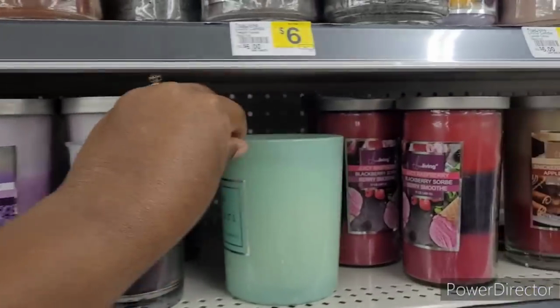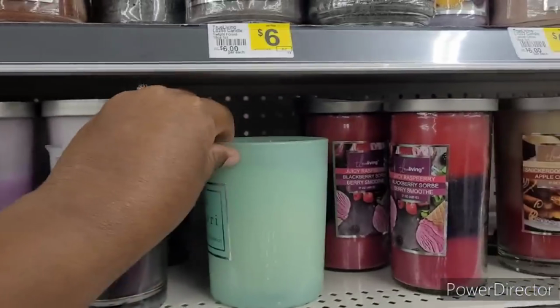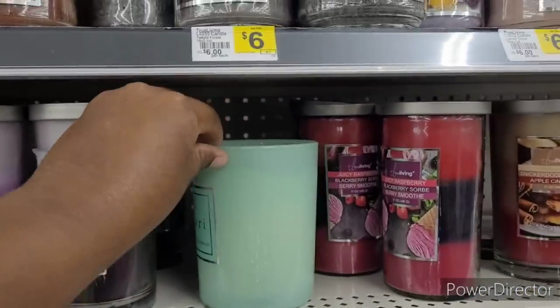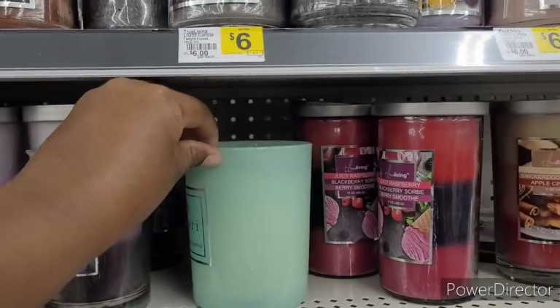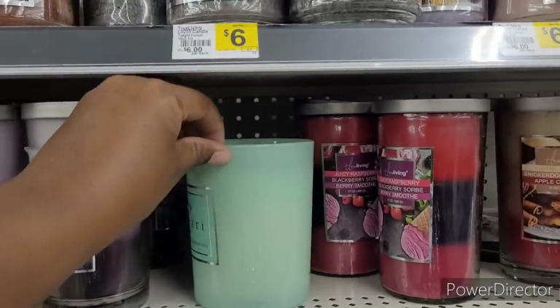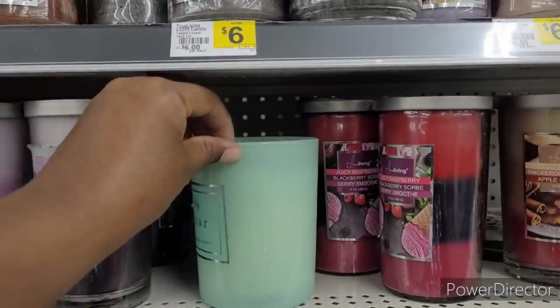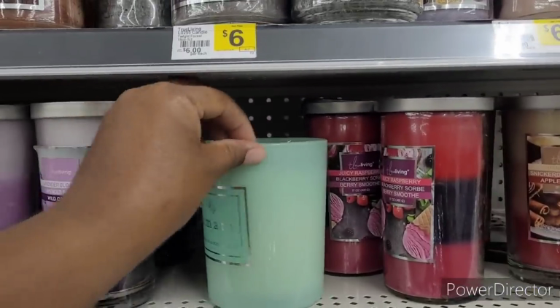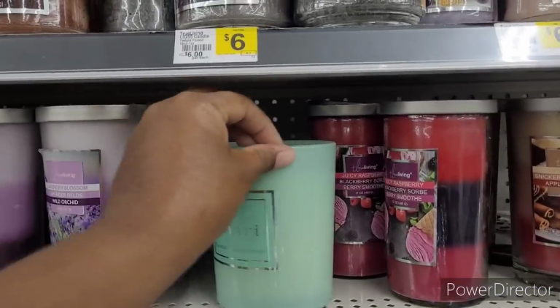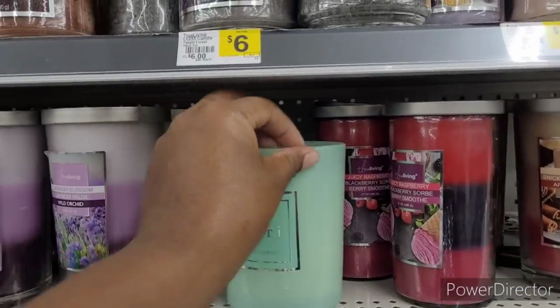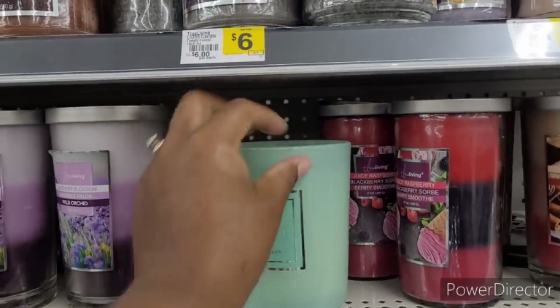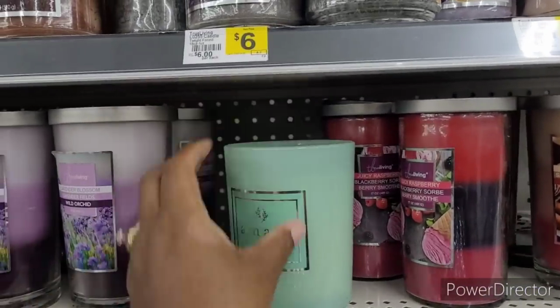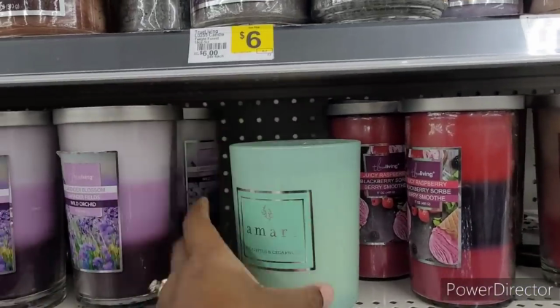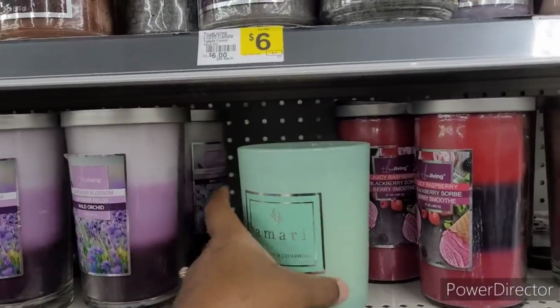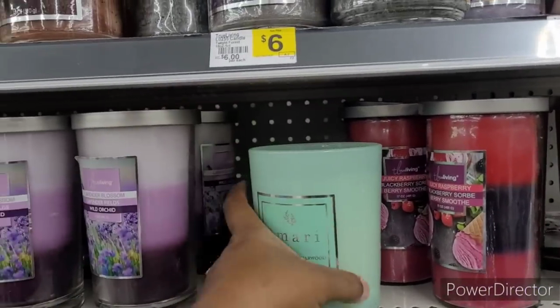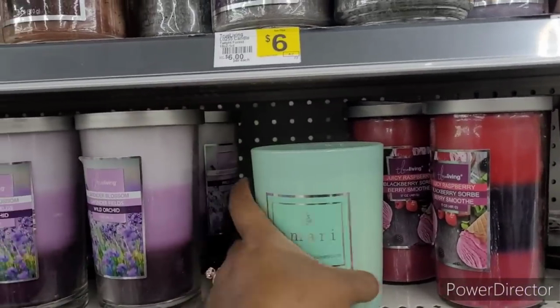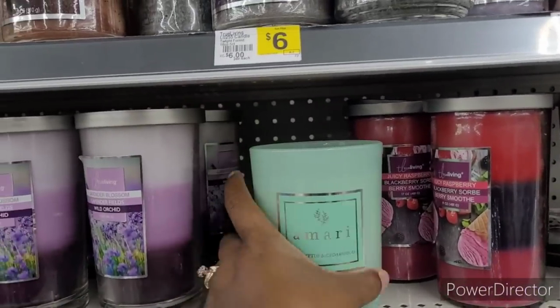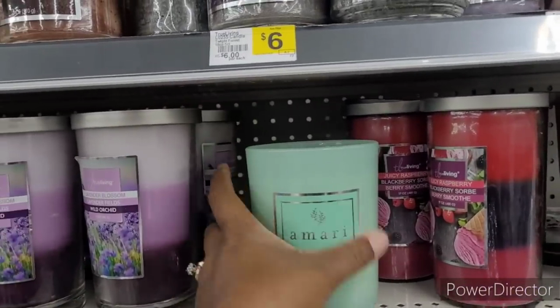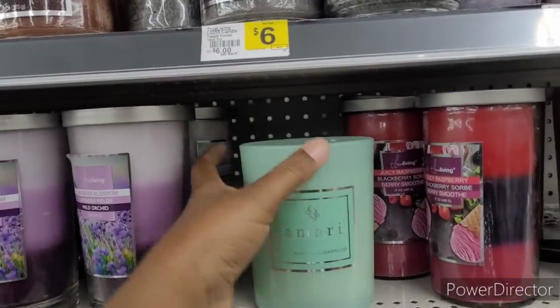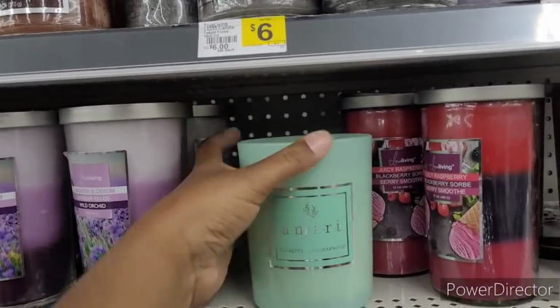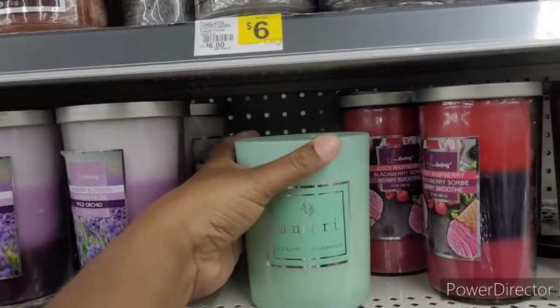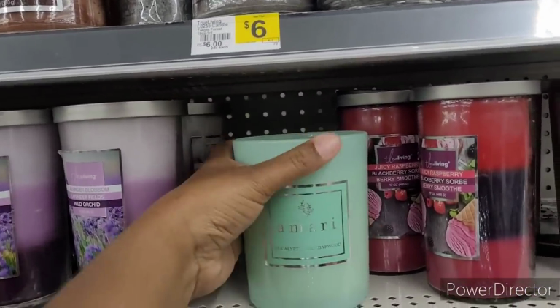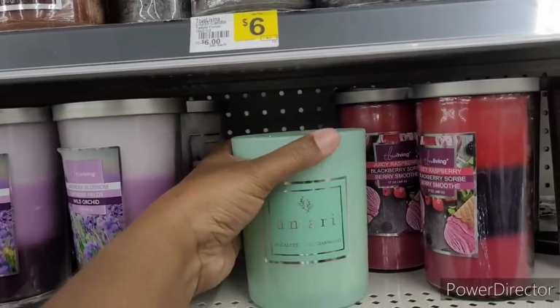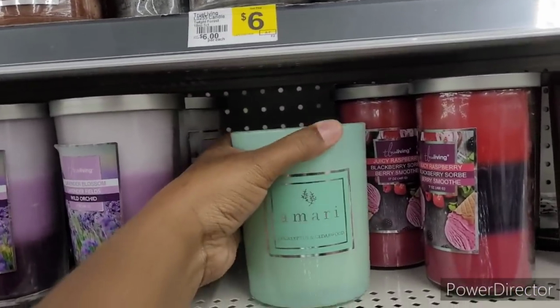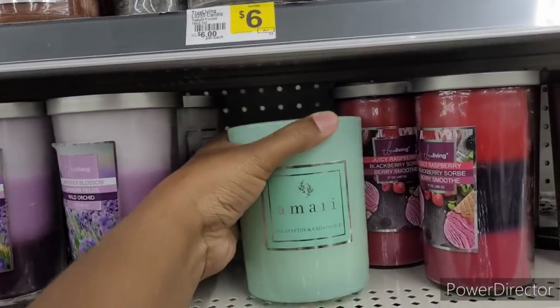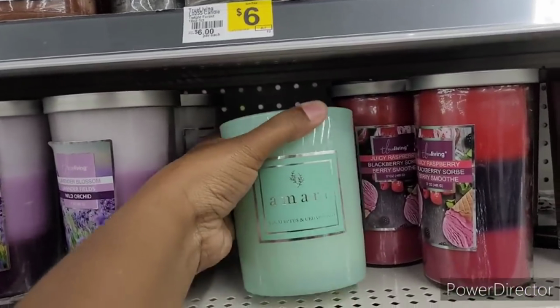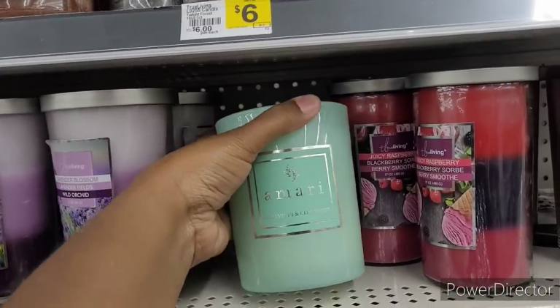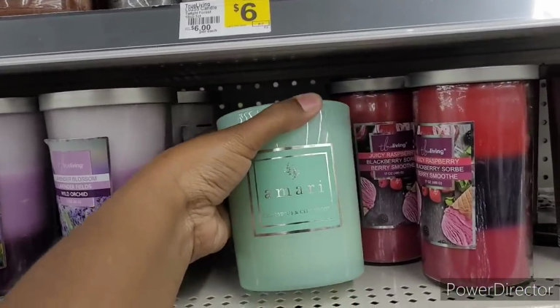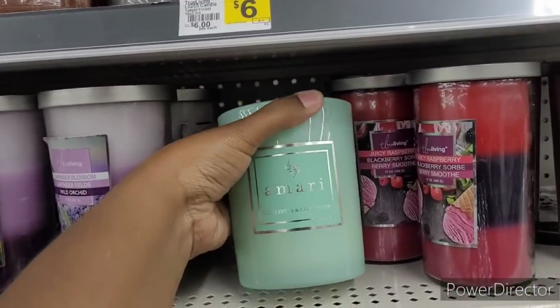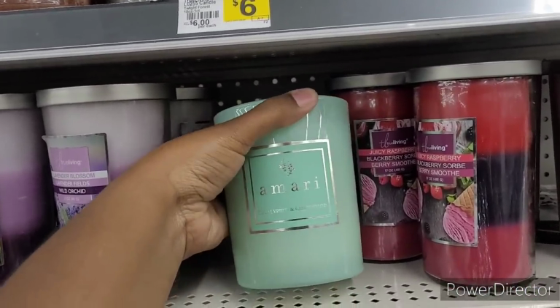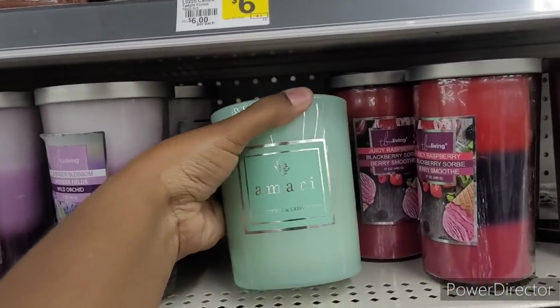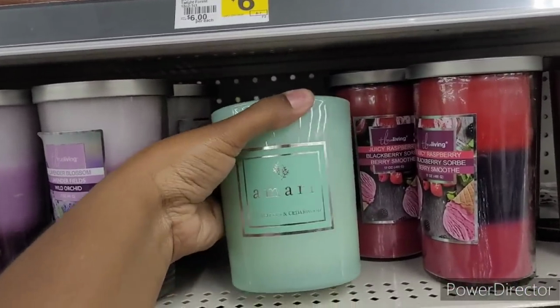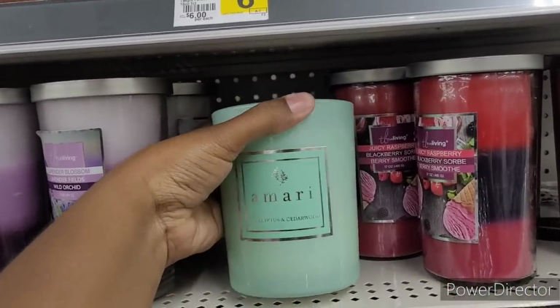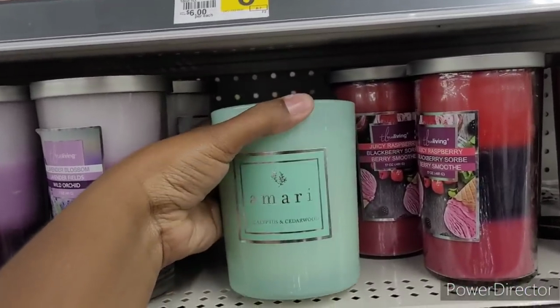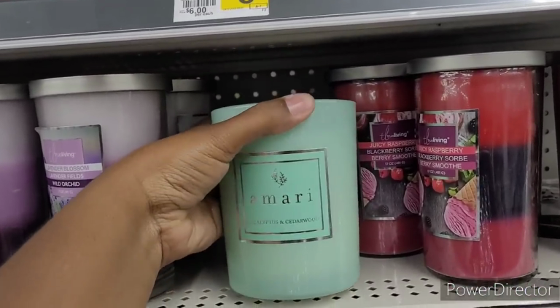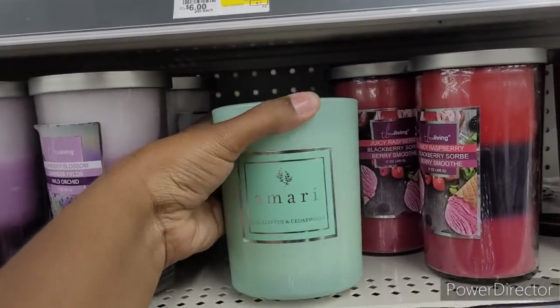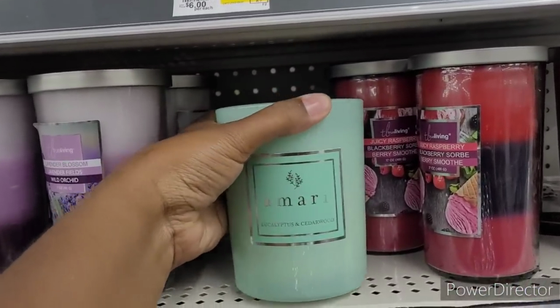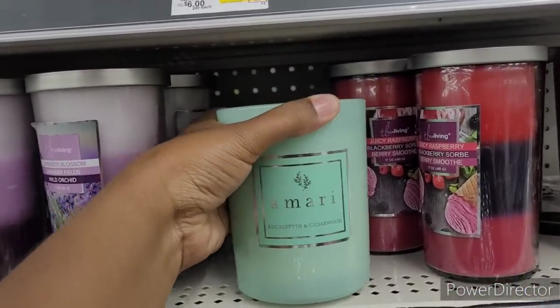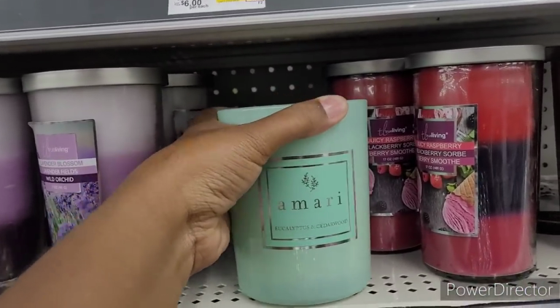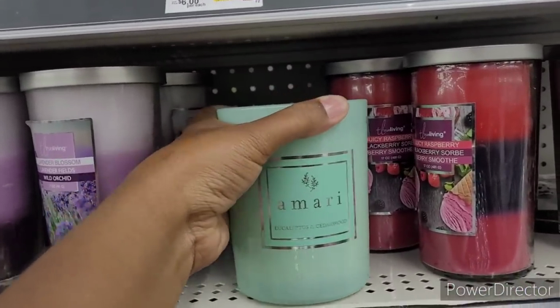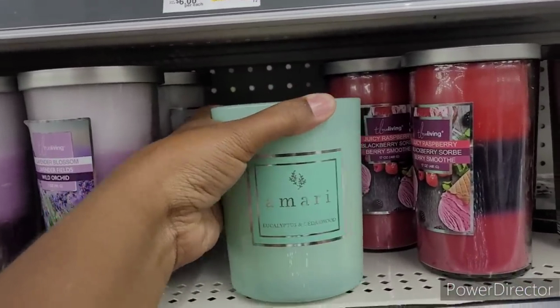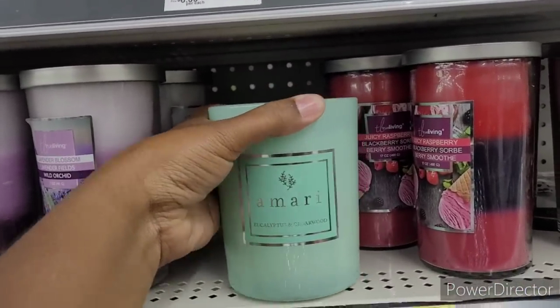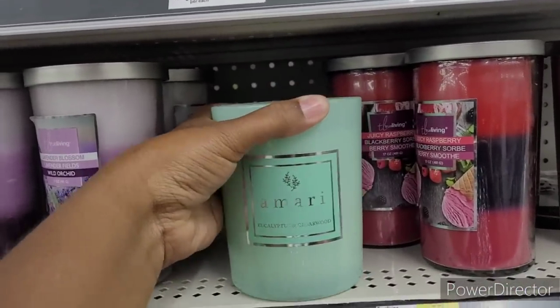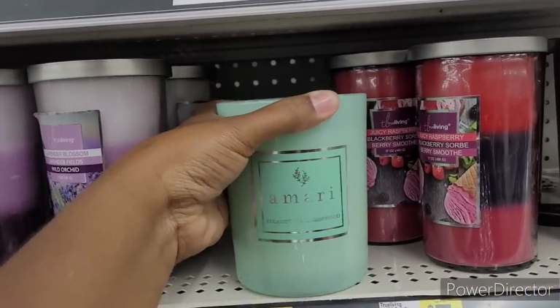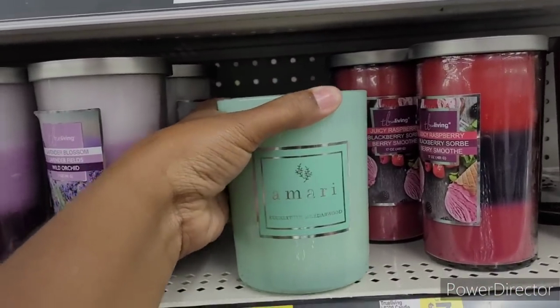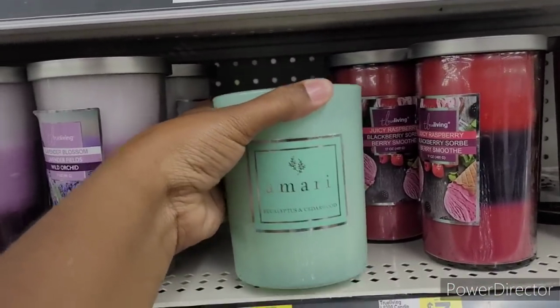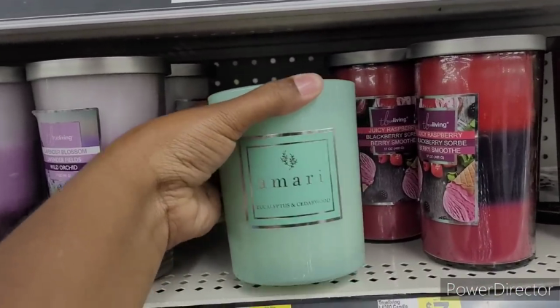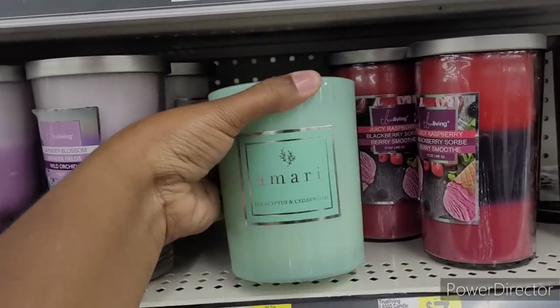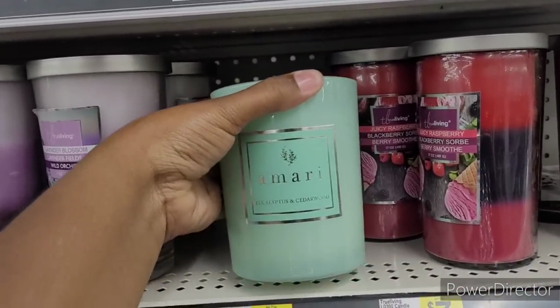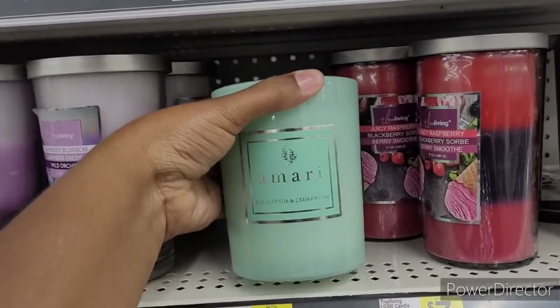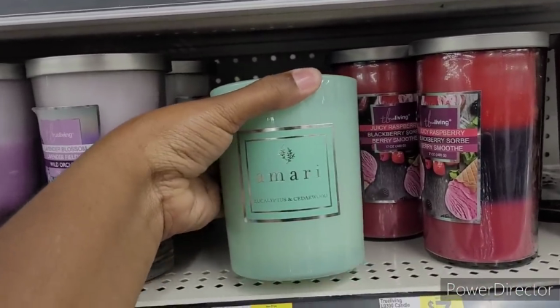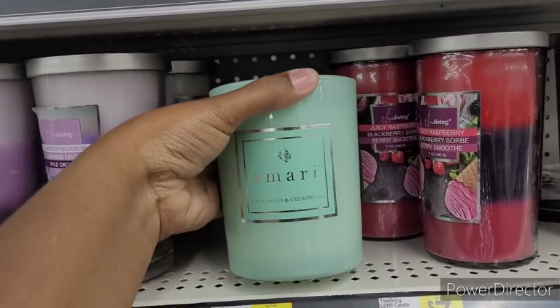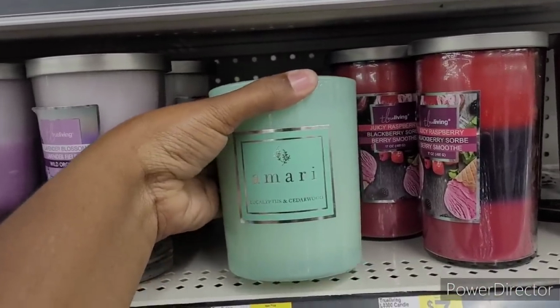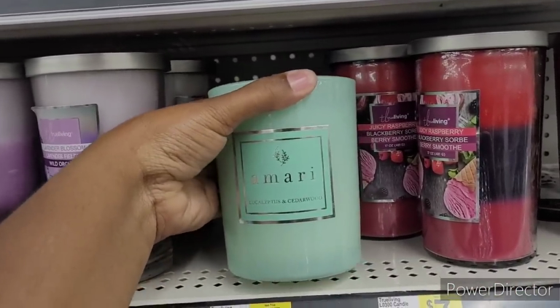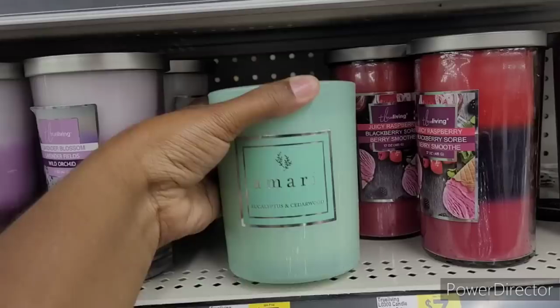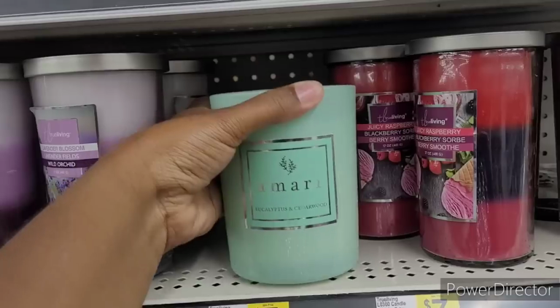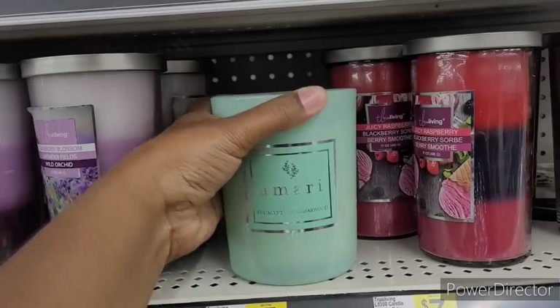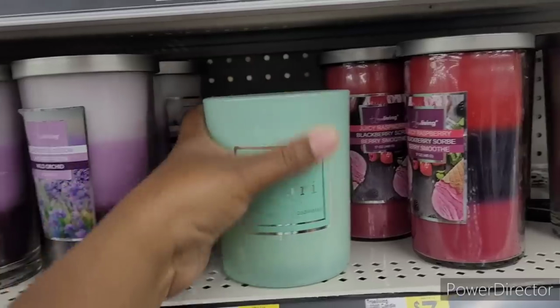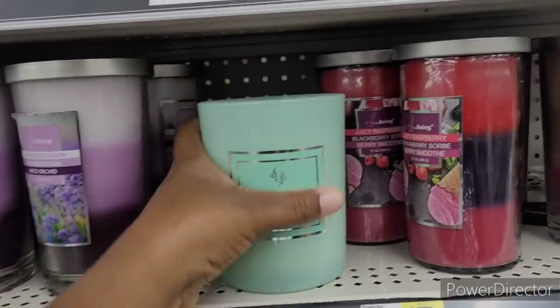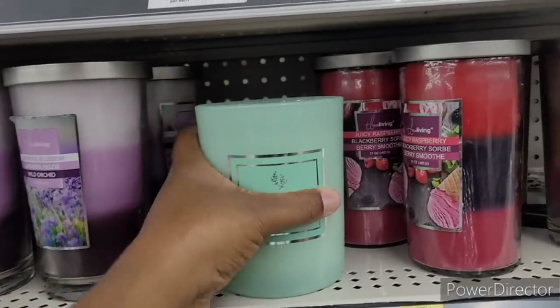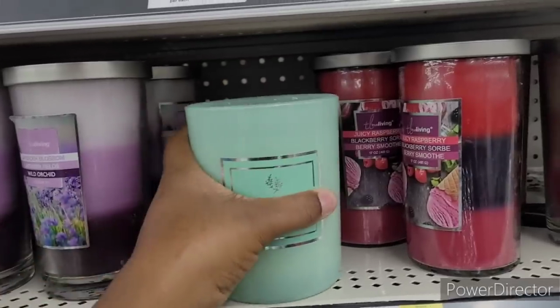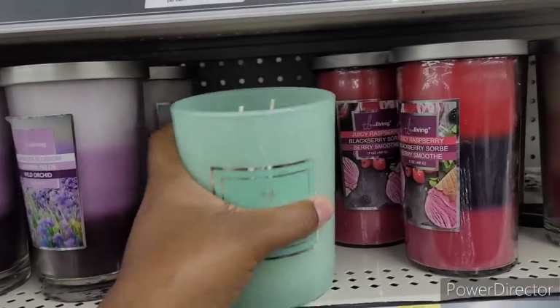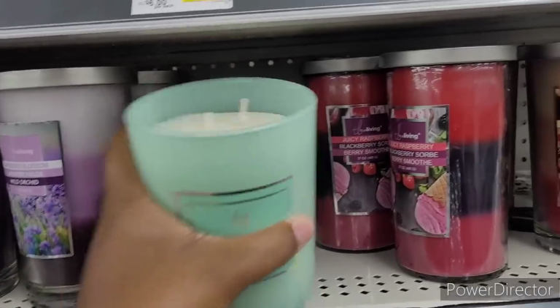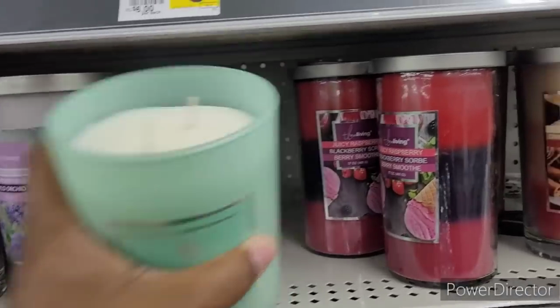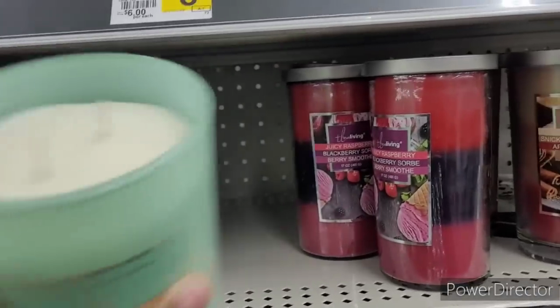This is nice. This matches the kitchen. What is this? Amari, Eucalyptus, and Cedarwood.